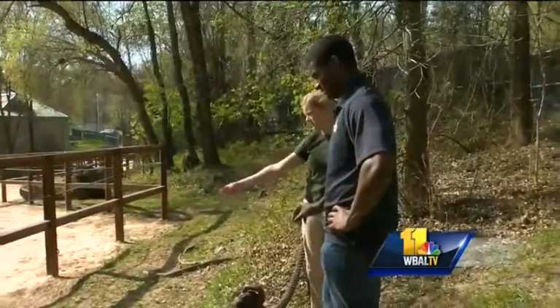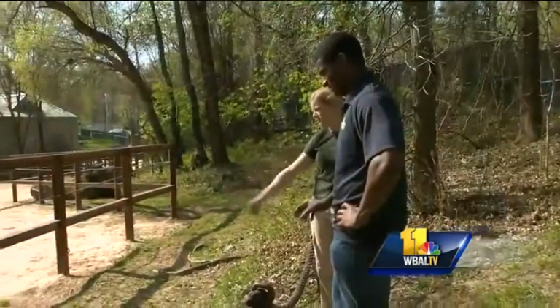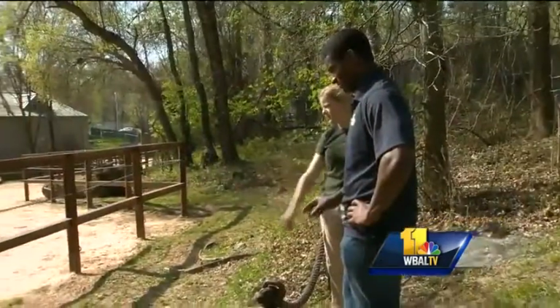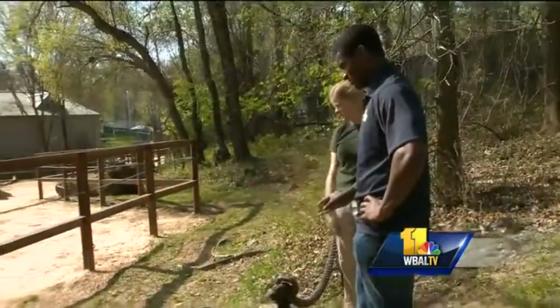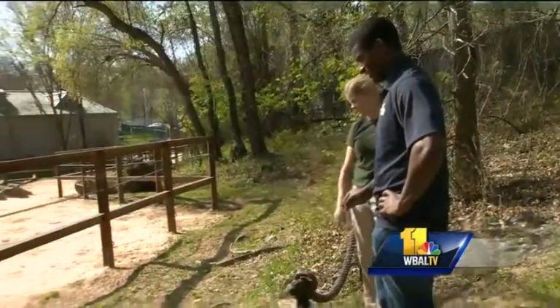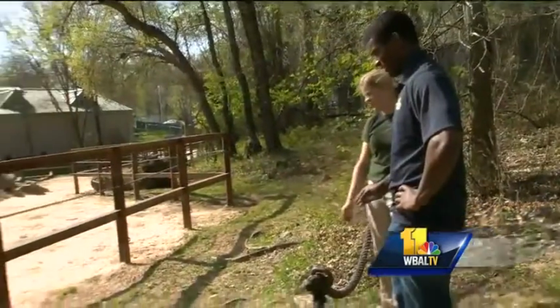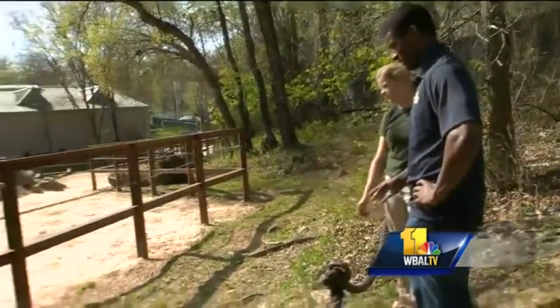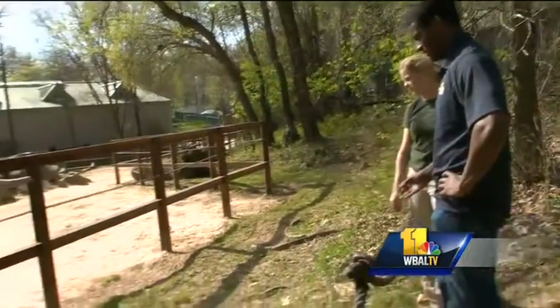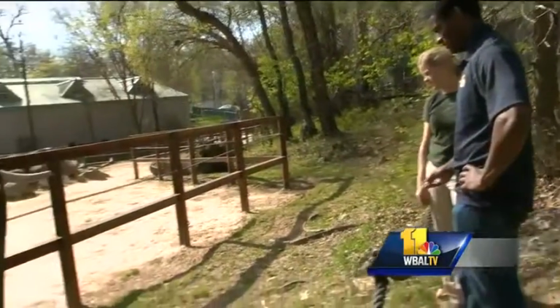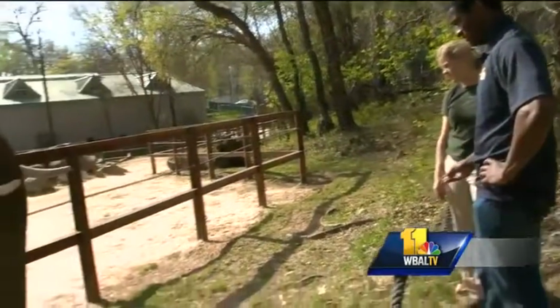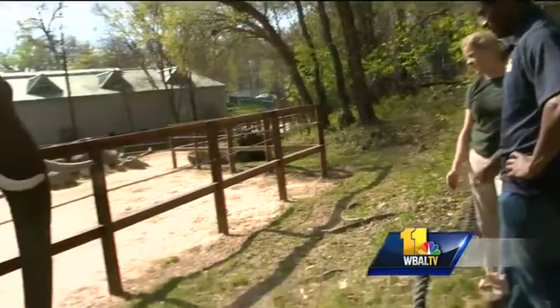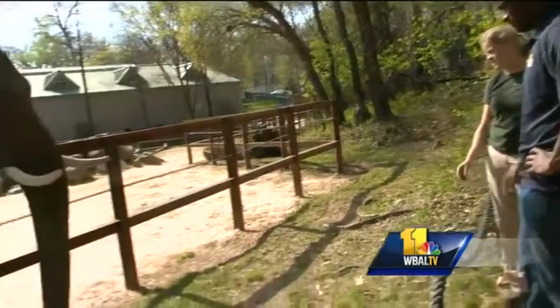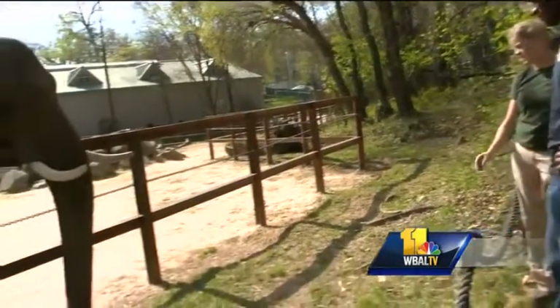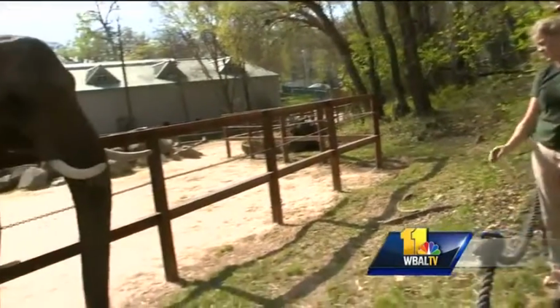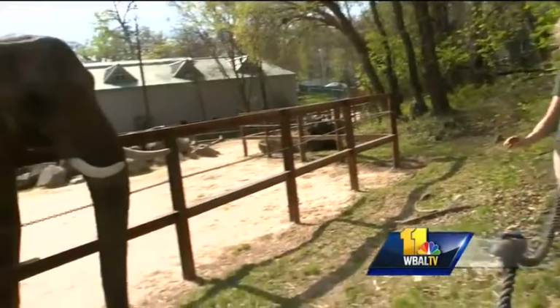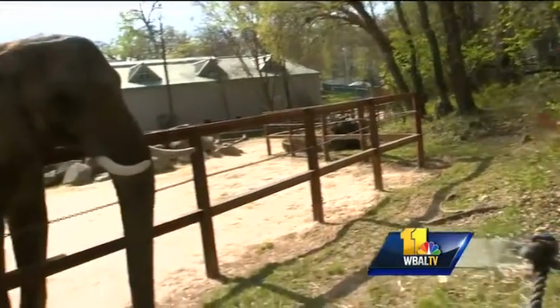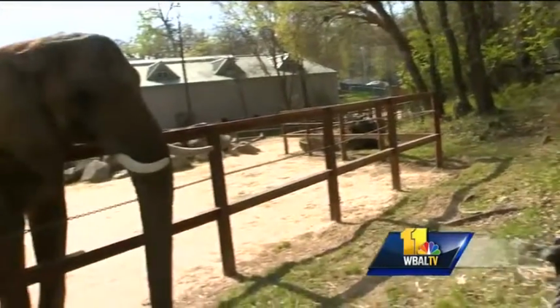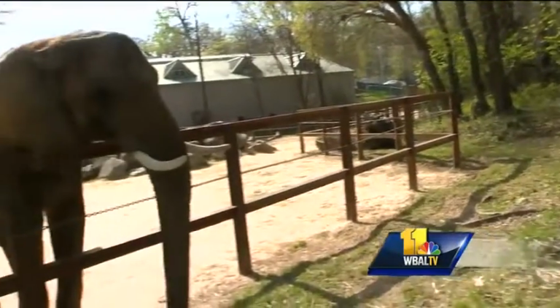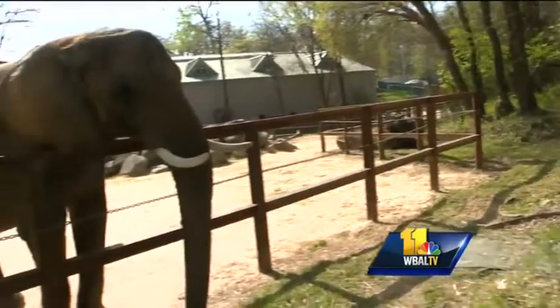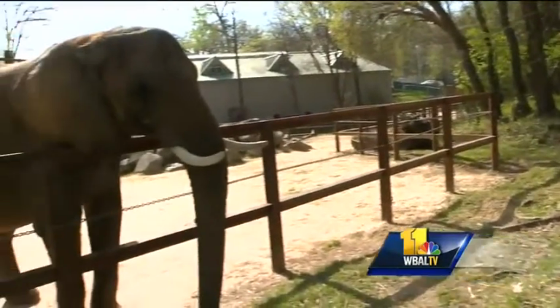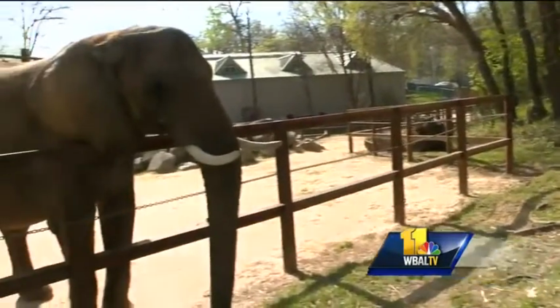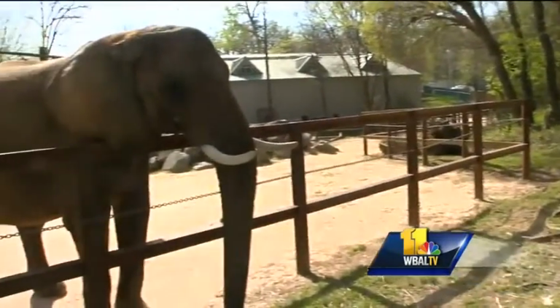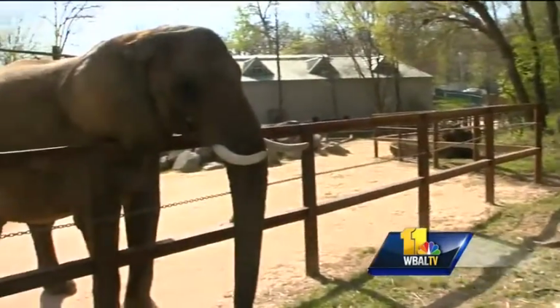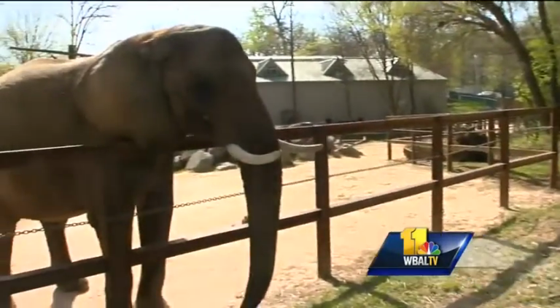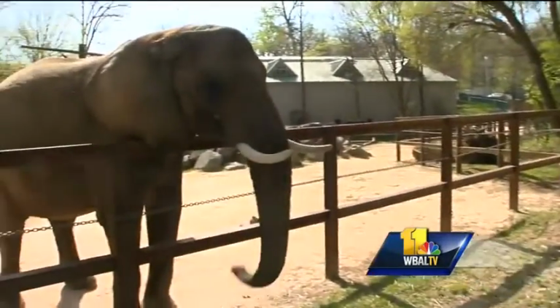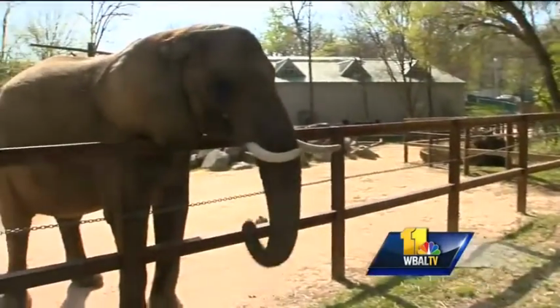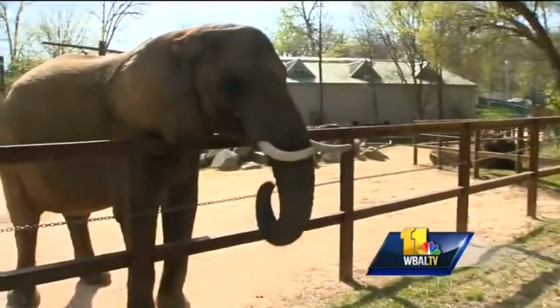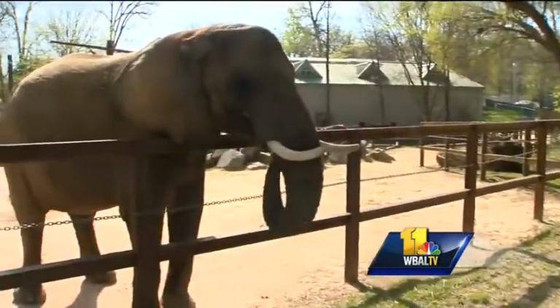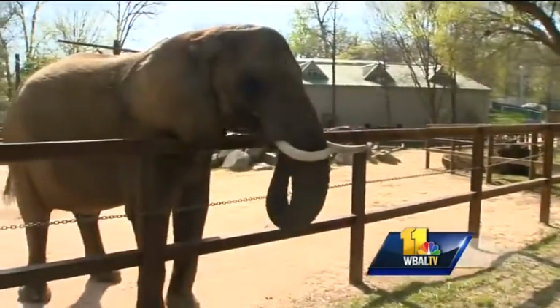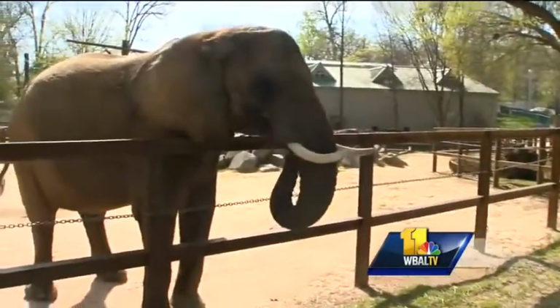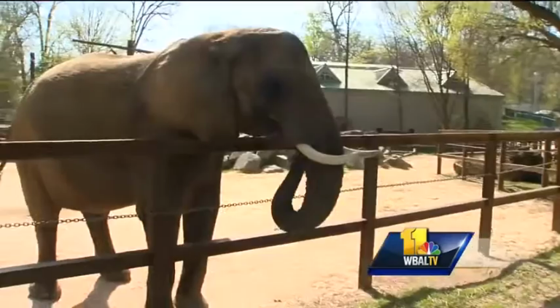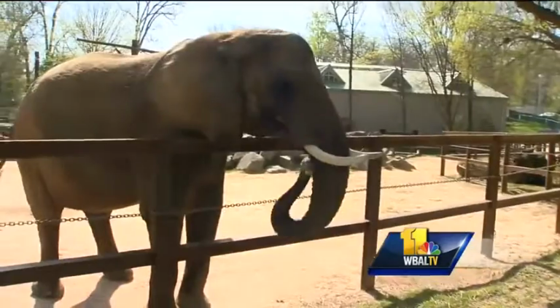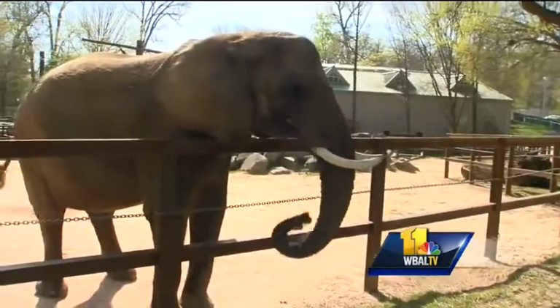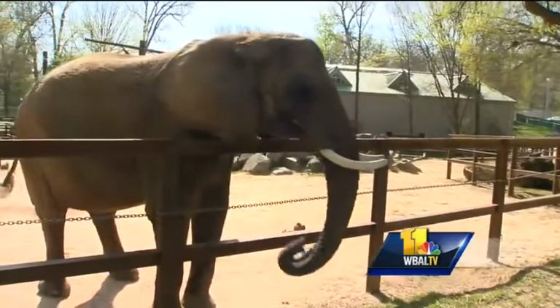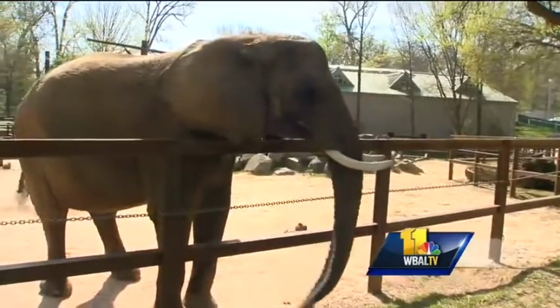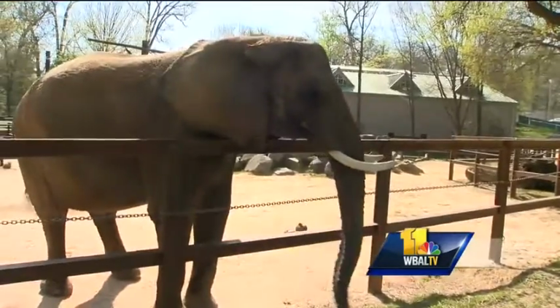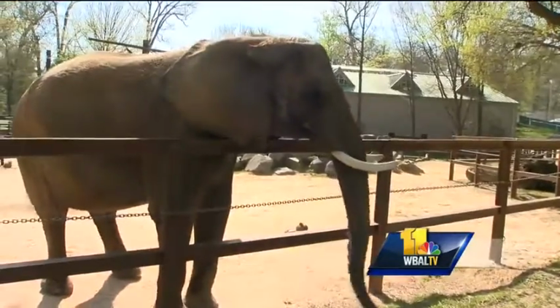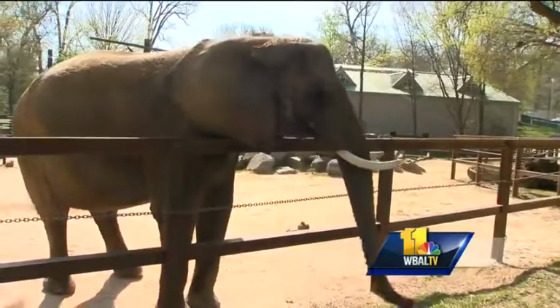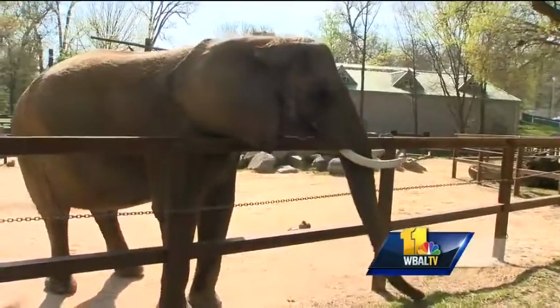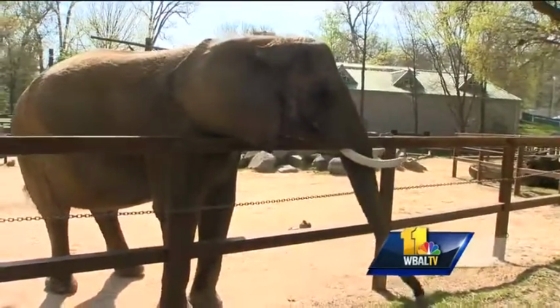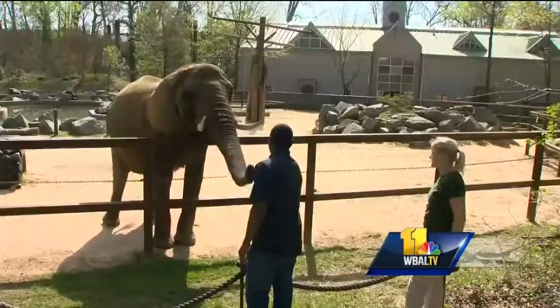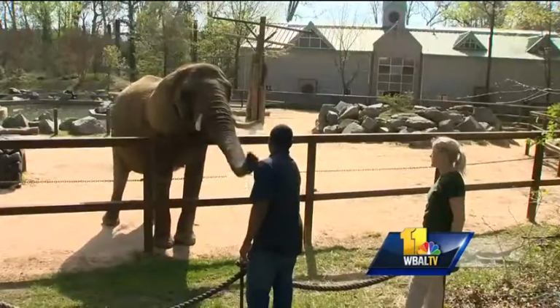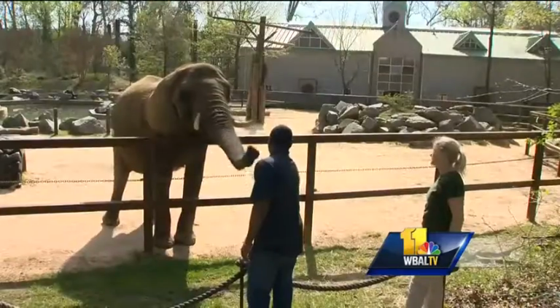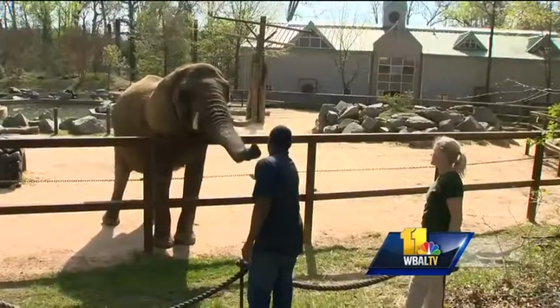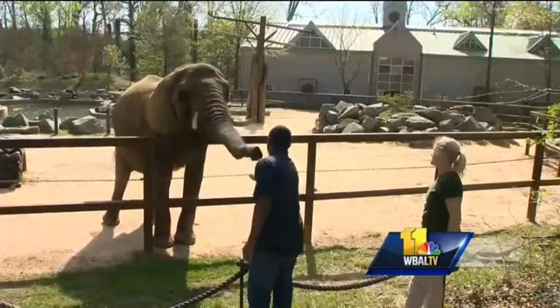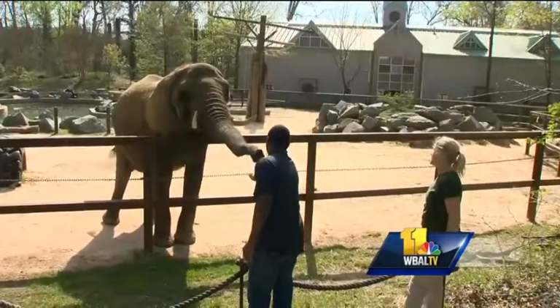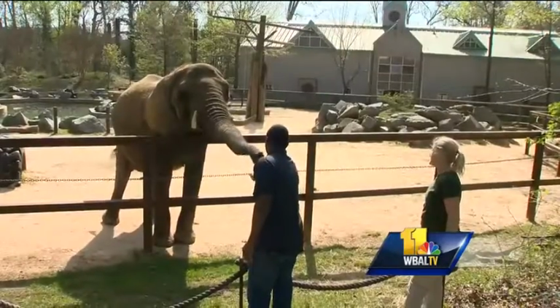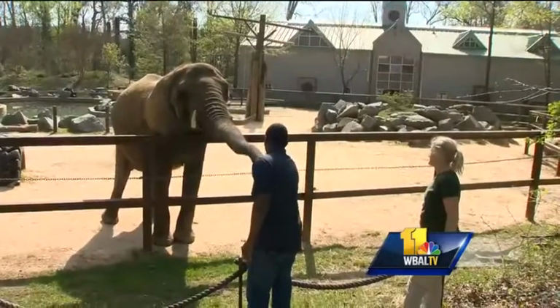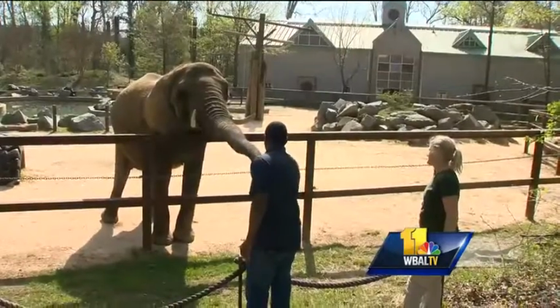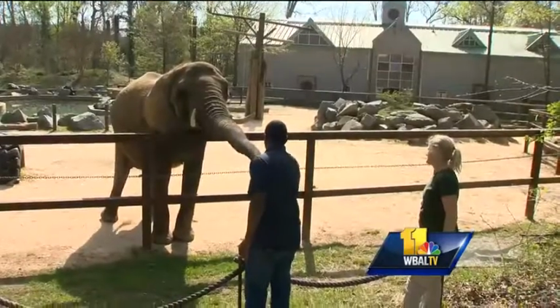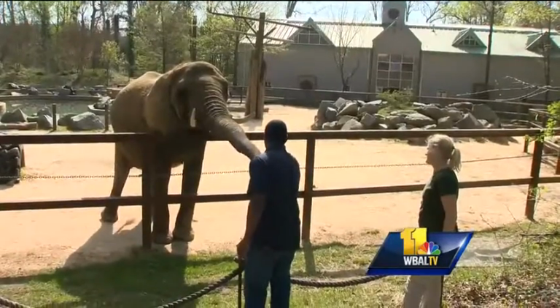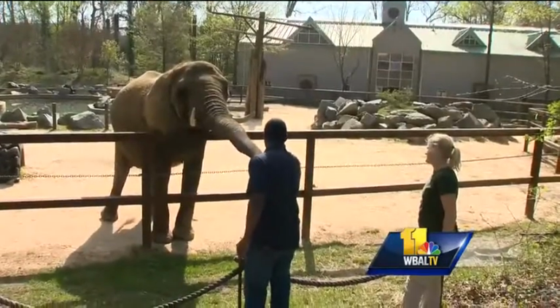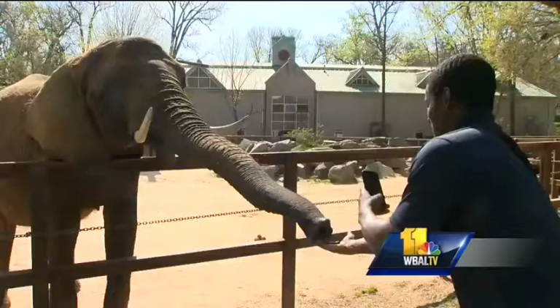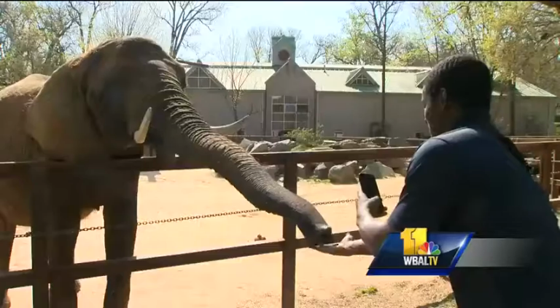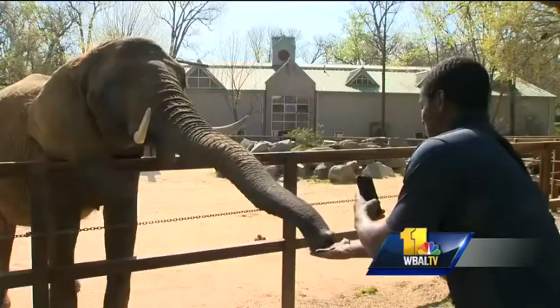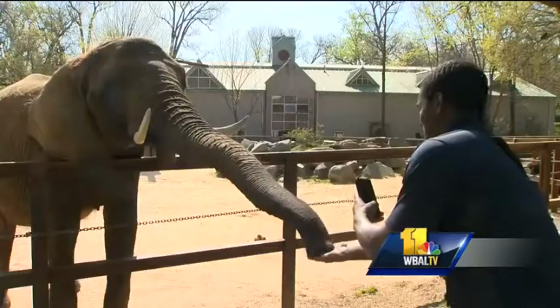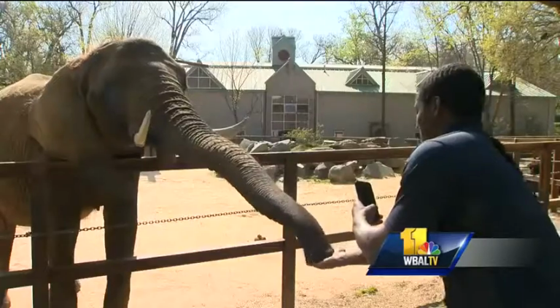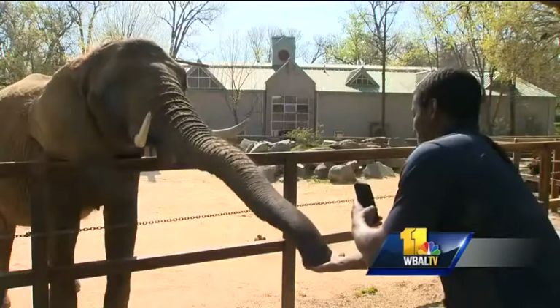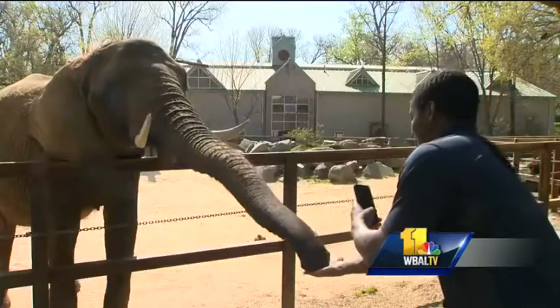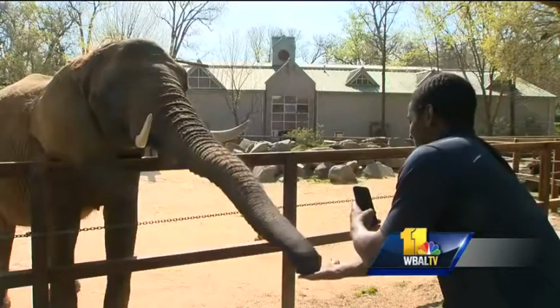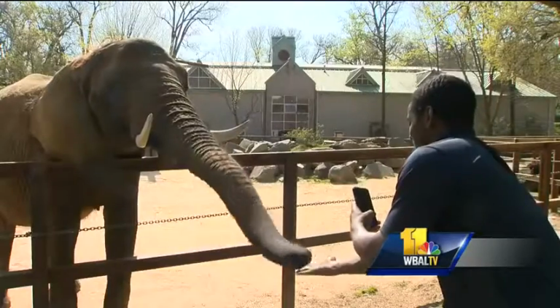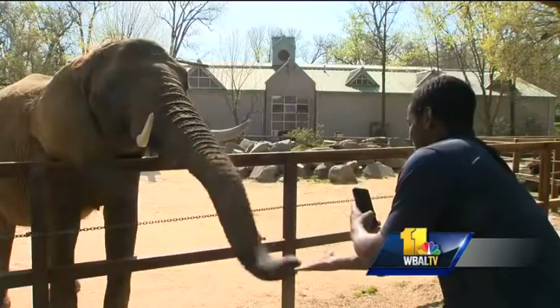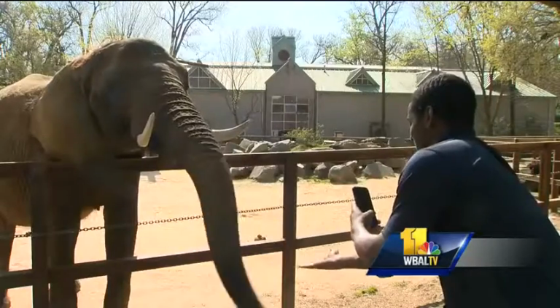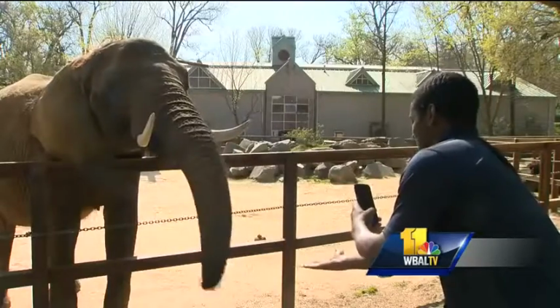Every morning there's a team out there to get it done. And at the end of the day, it's all for these guys. From the Maryland Zoo, Omar Jimenez, WBAL-TV 11 News.